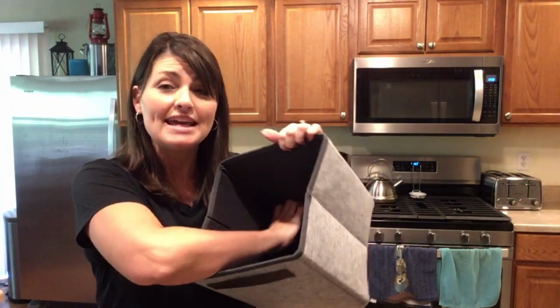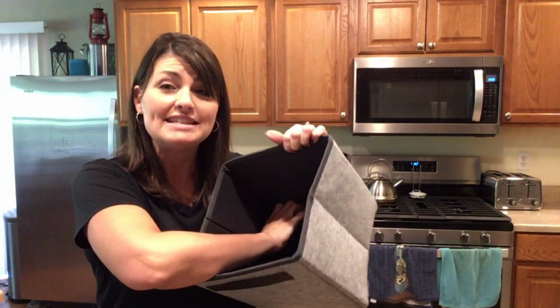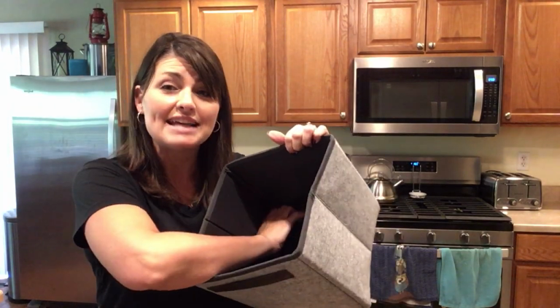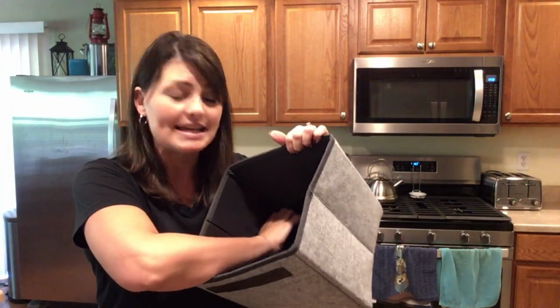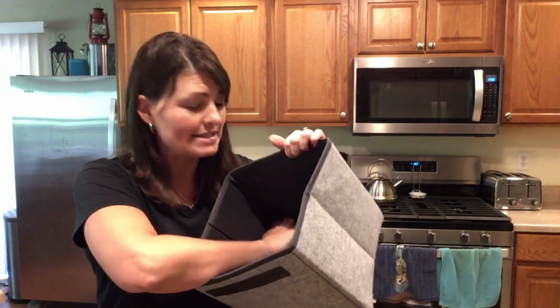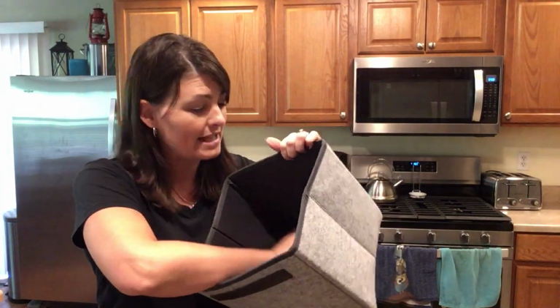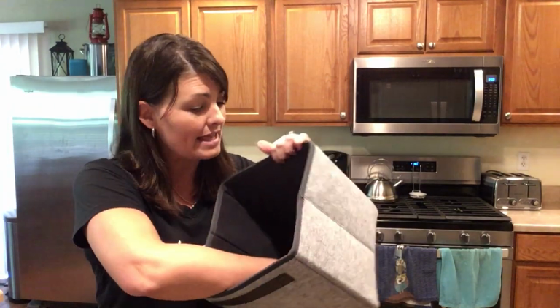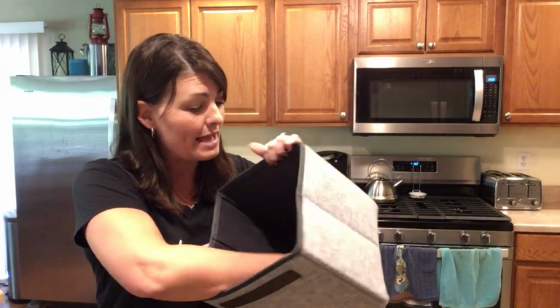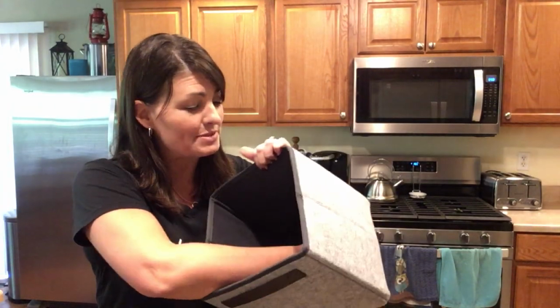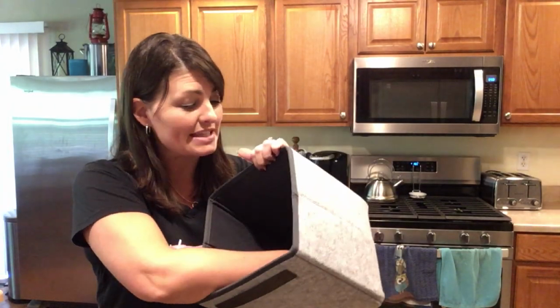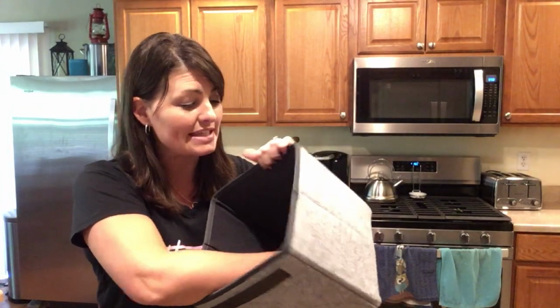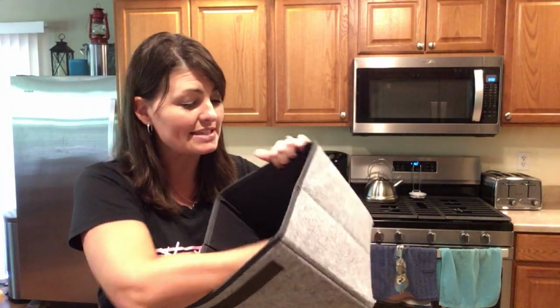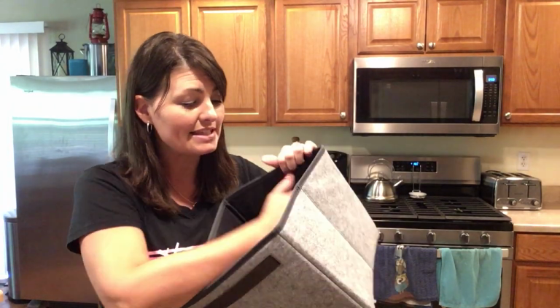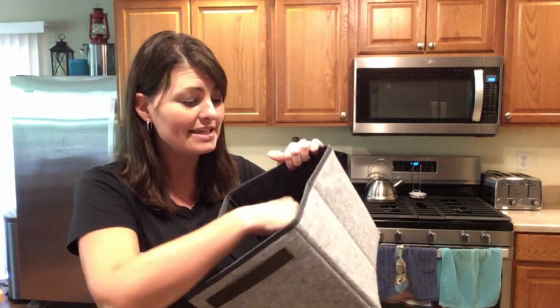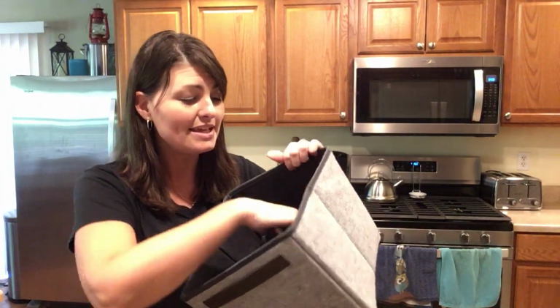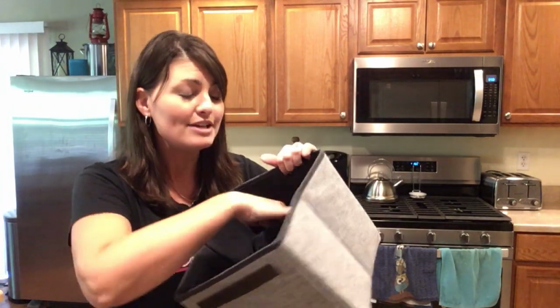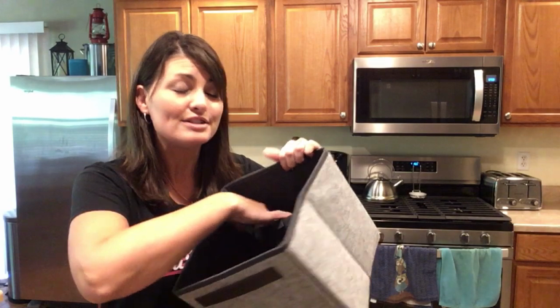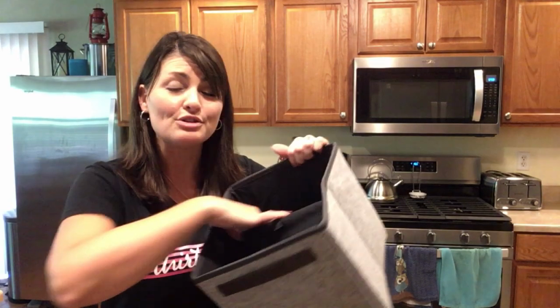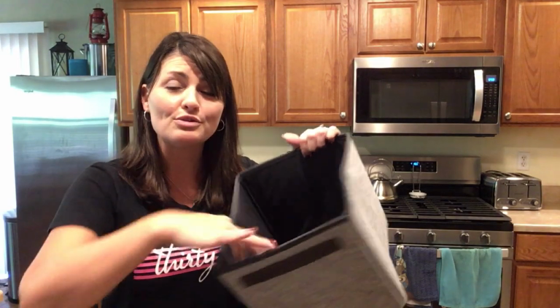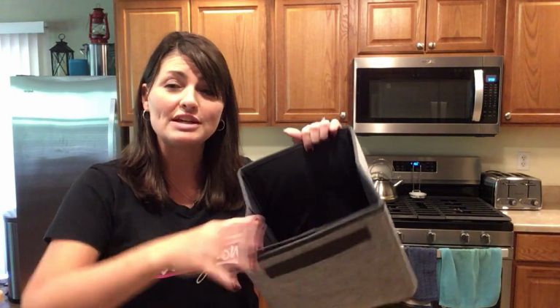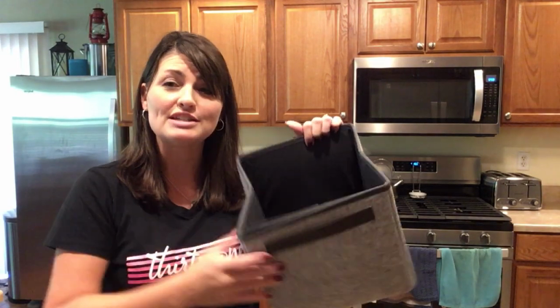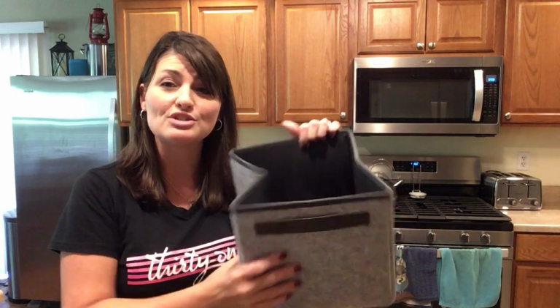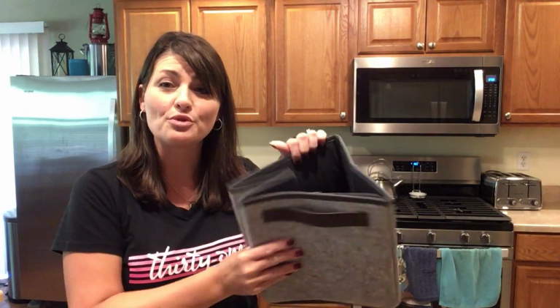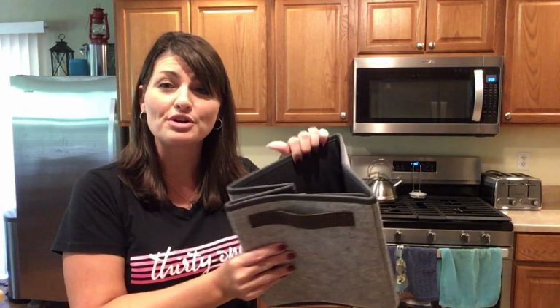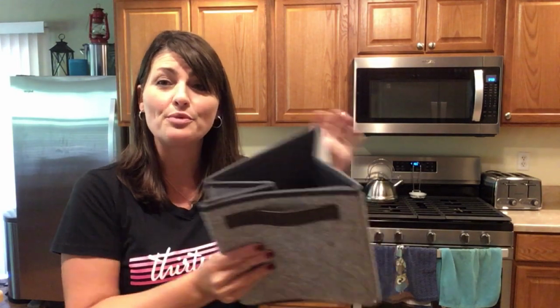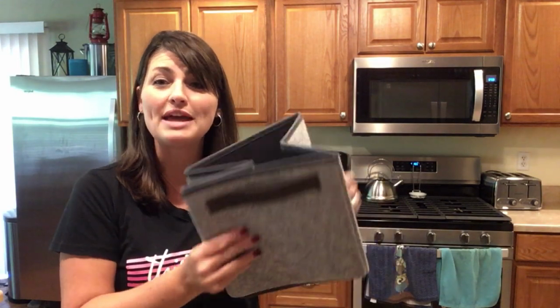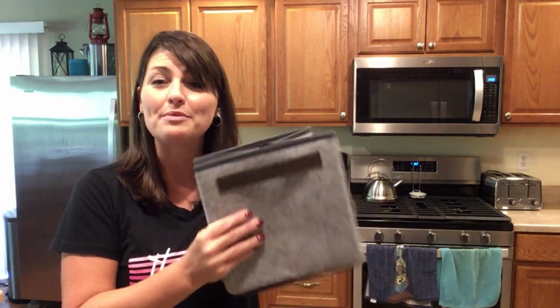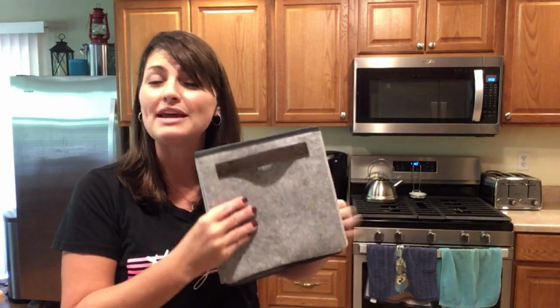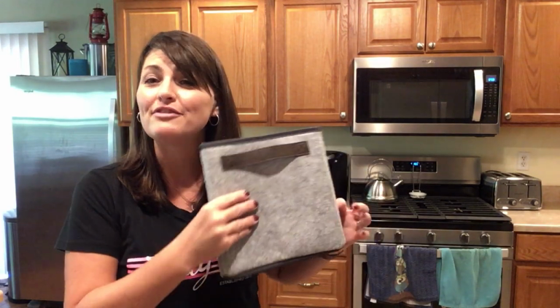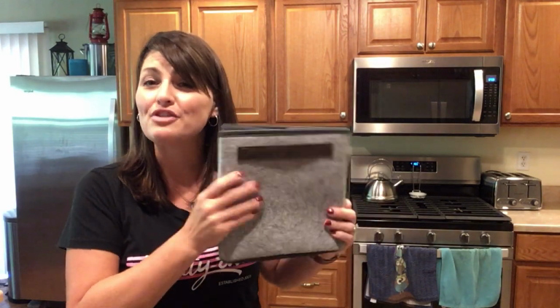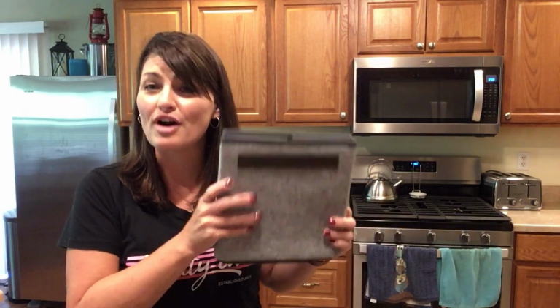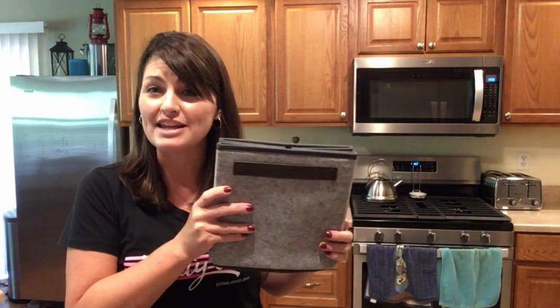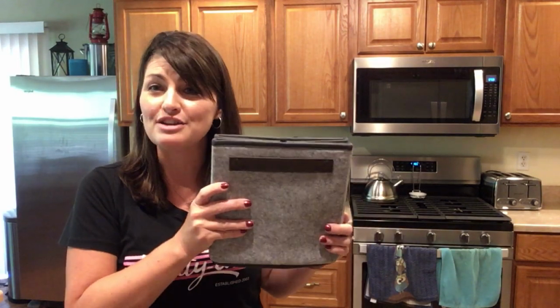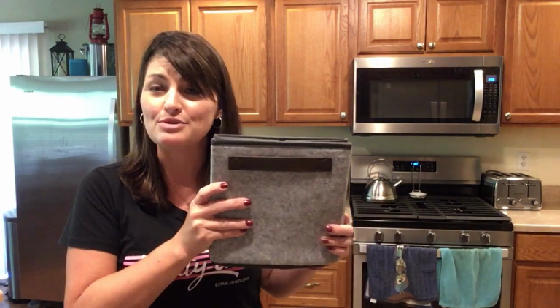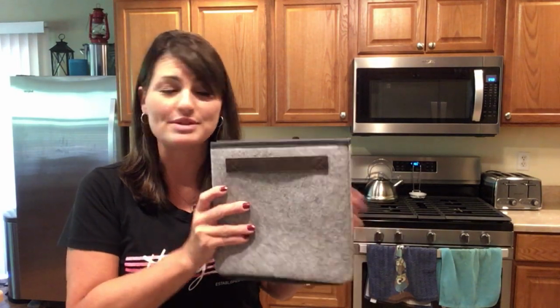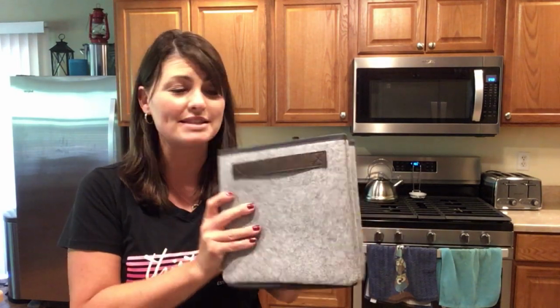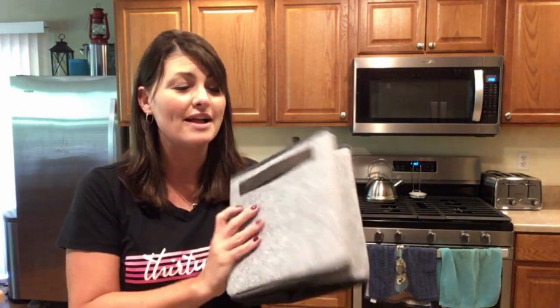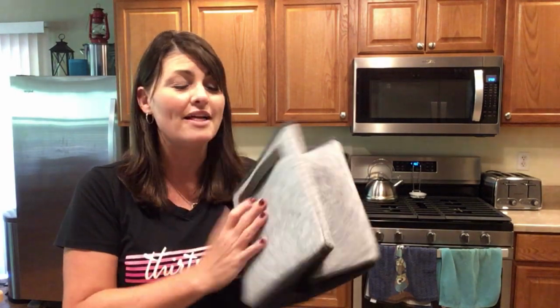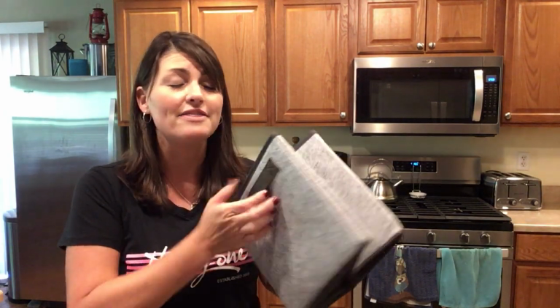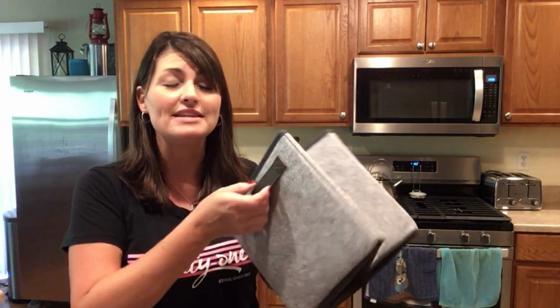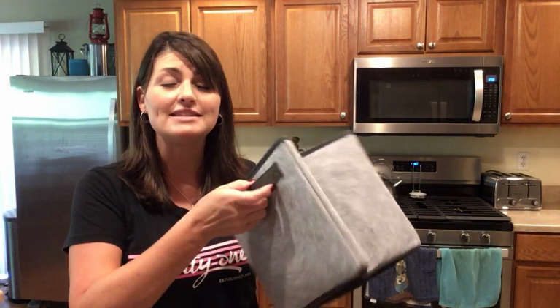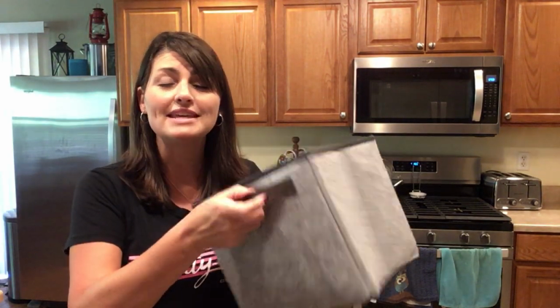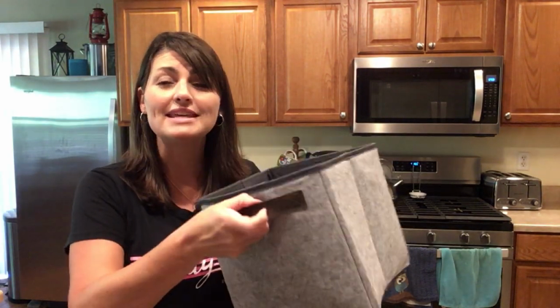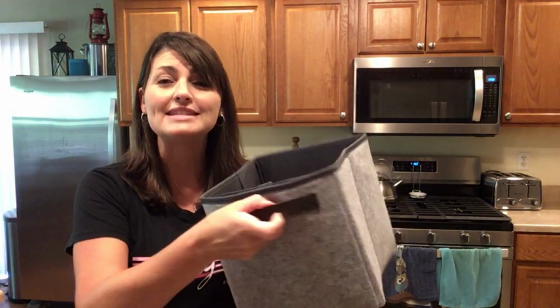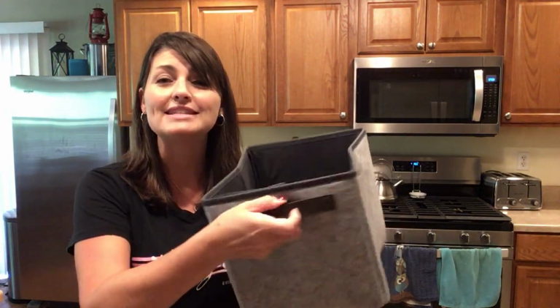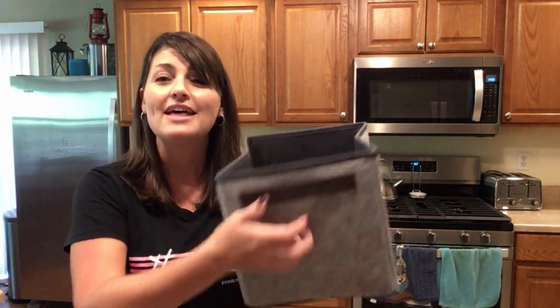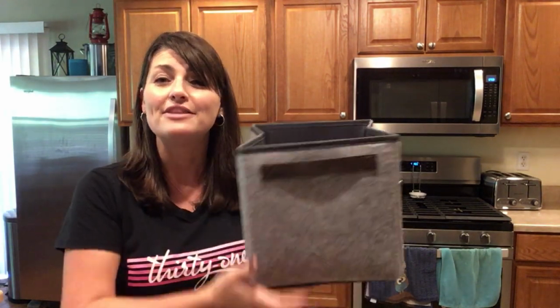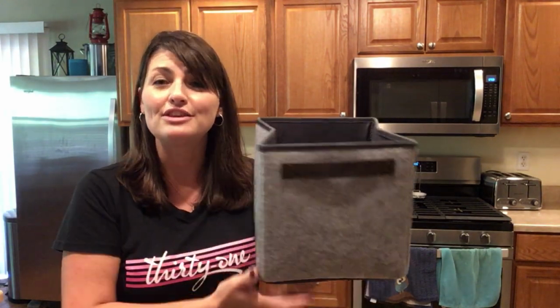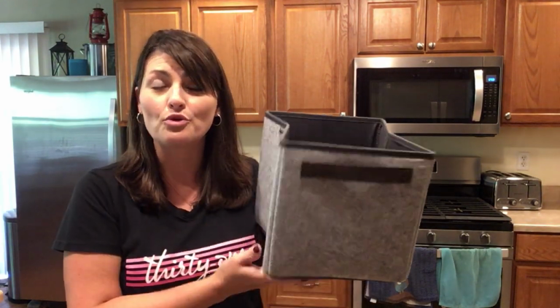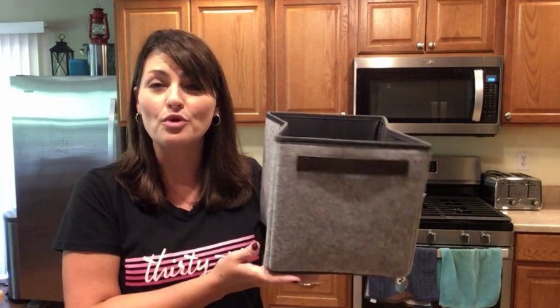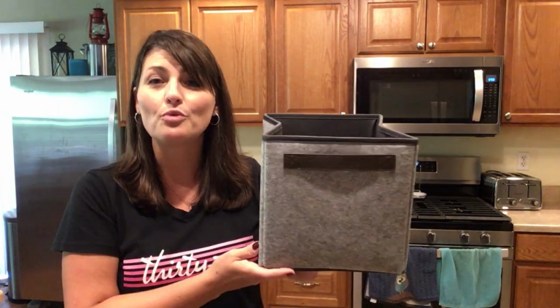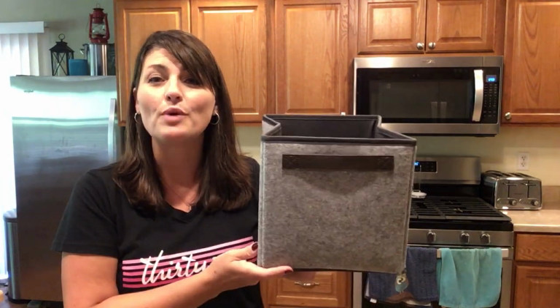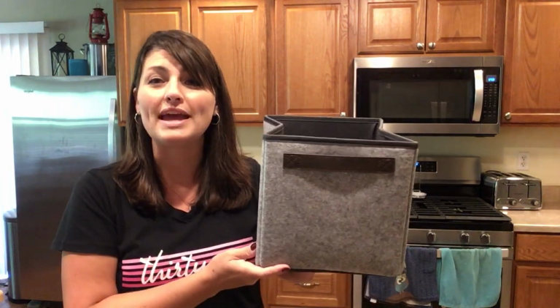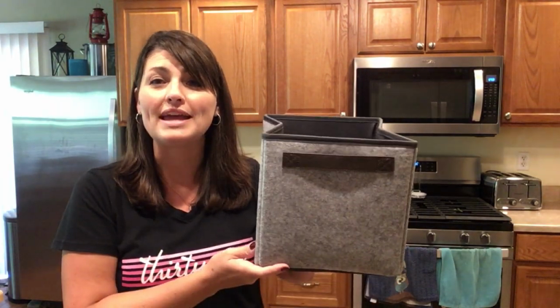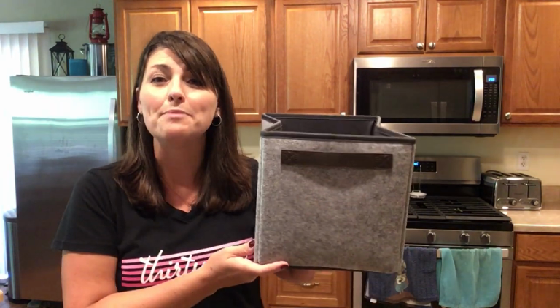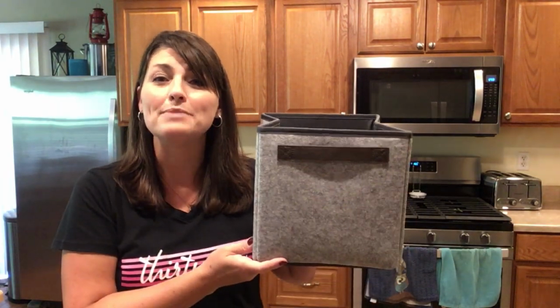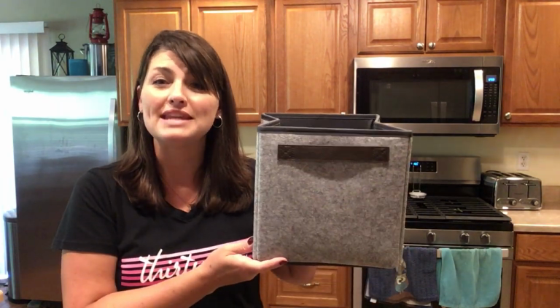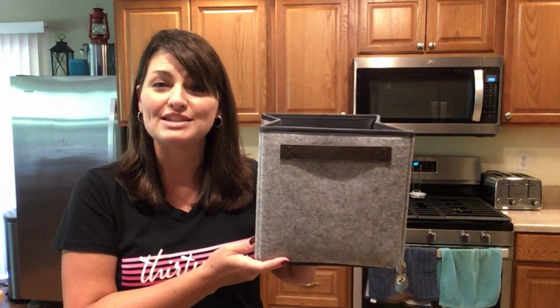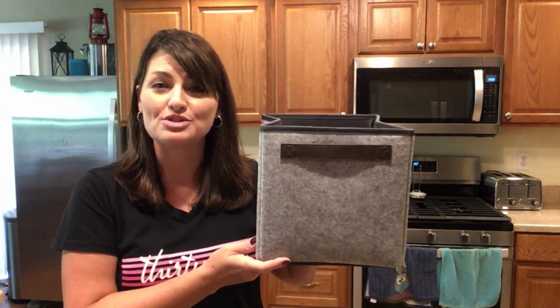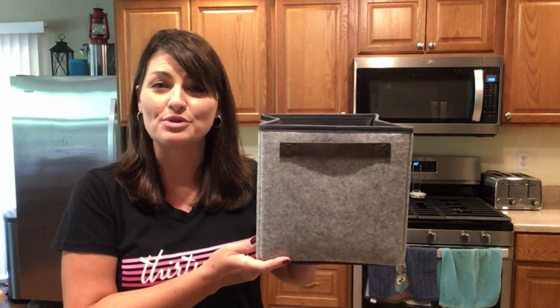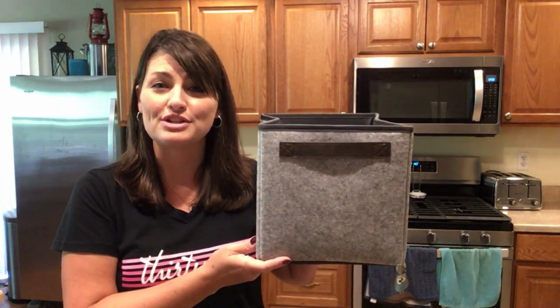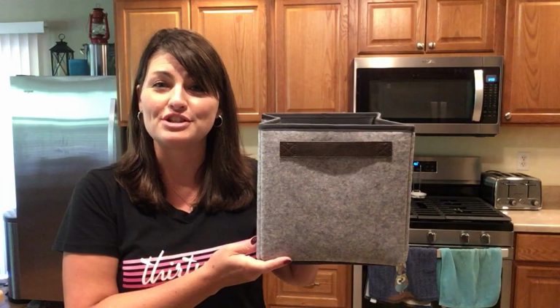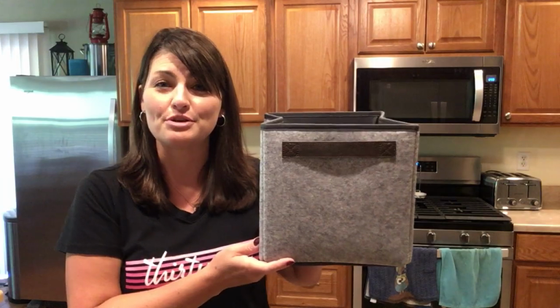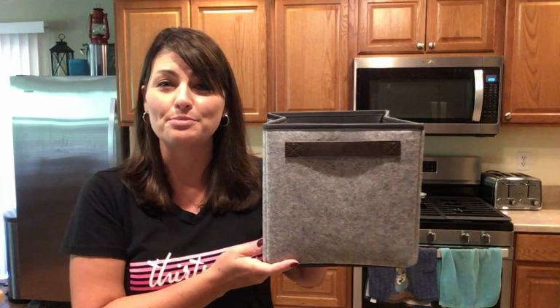It does collapse easily so you can store it away whenever not in use. This is the Your Way Mini Storage Cube.